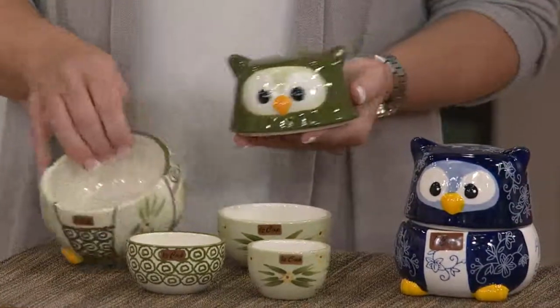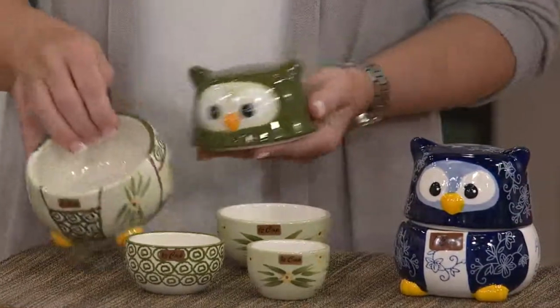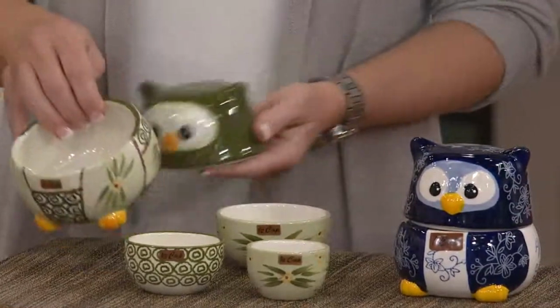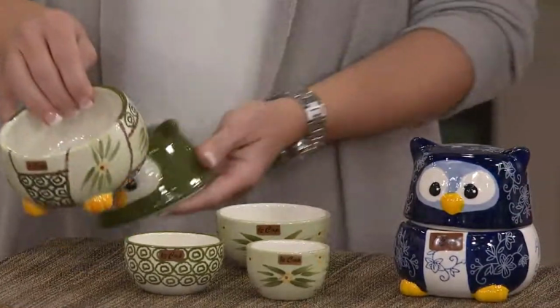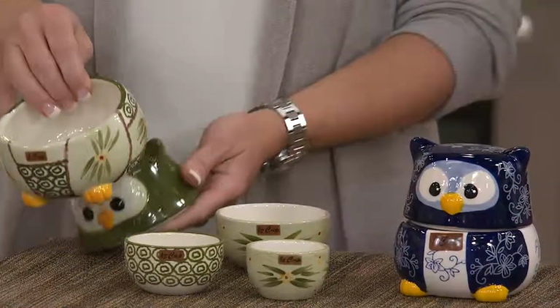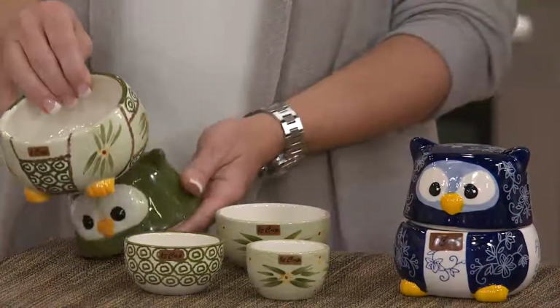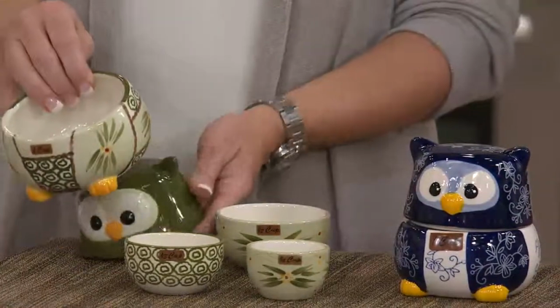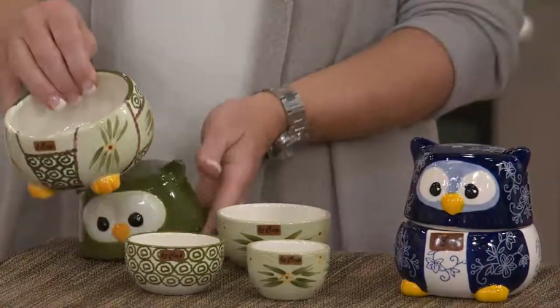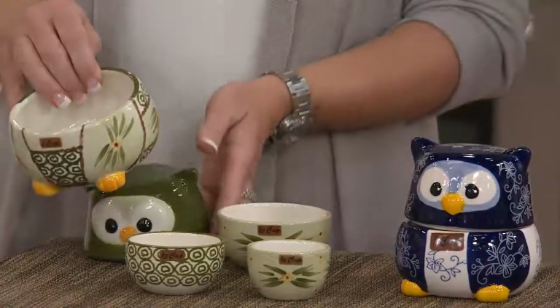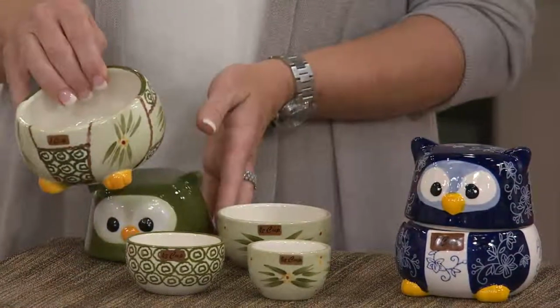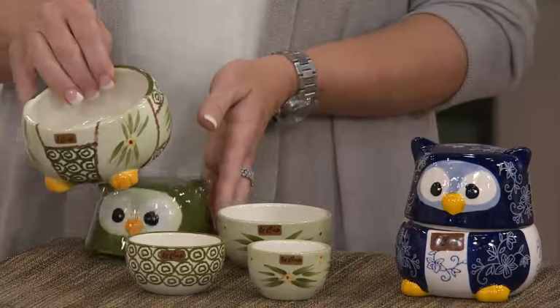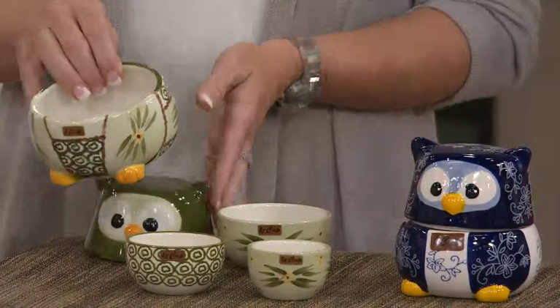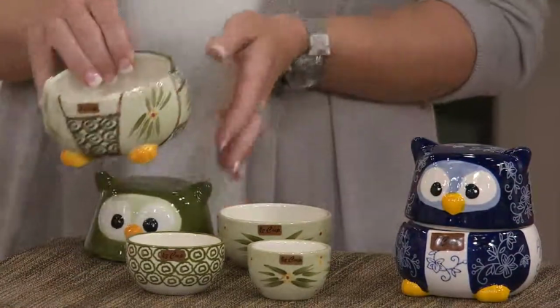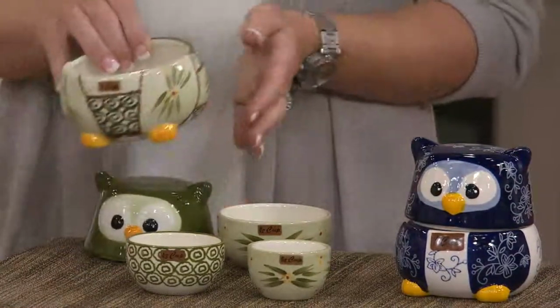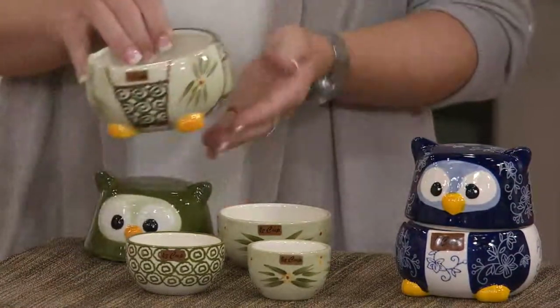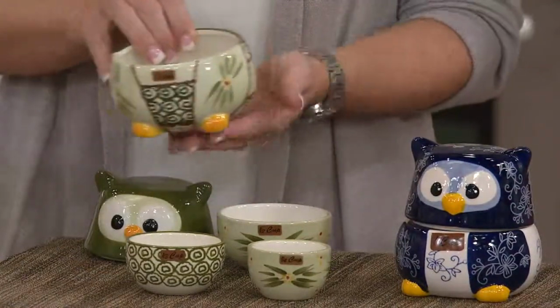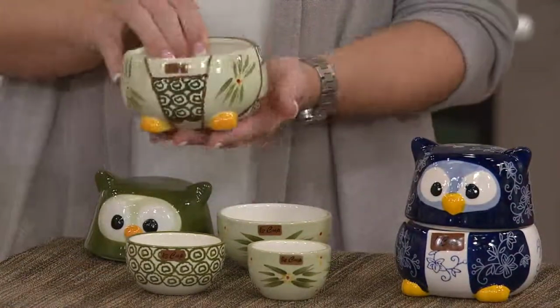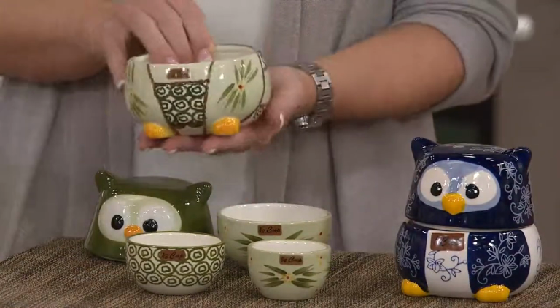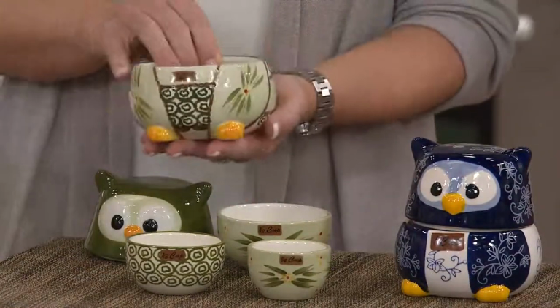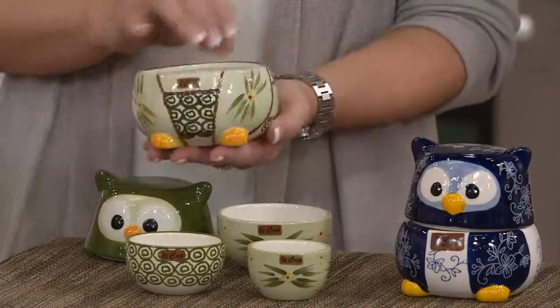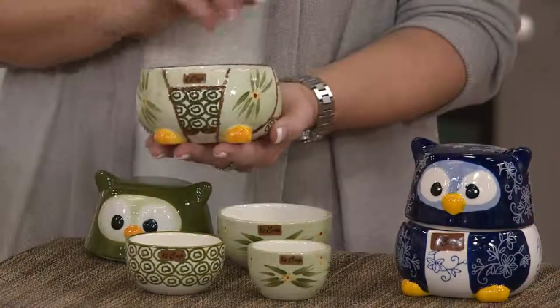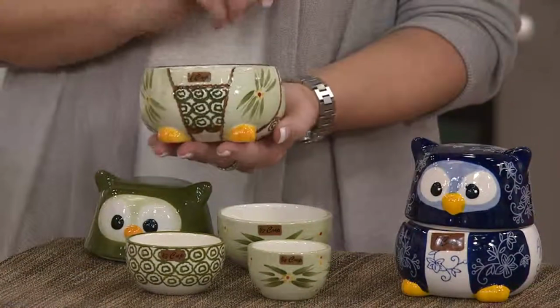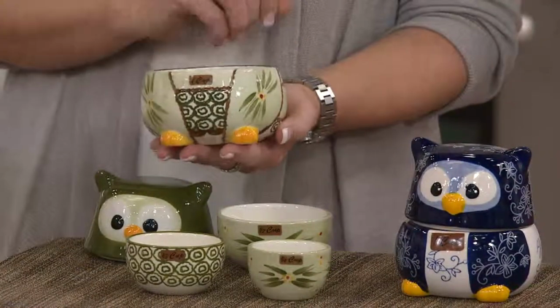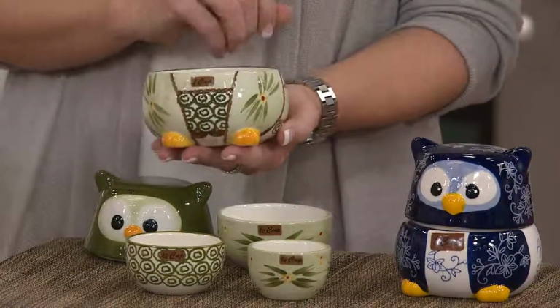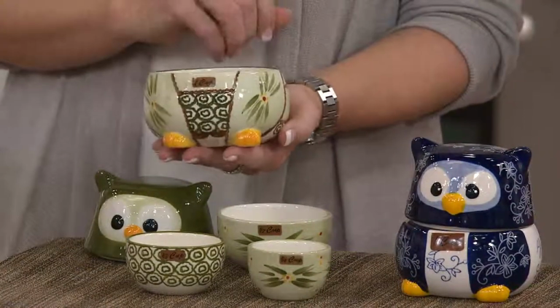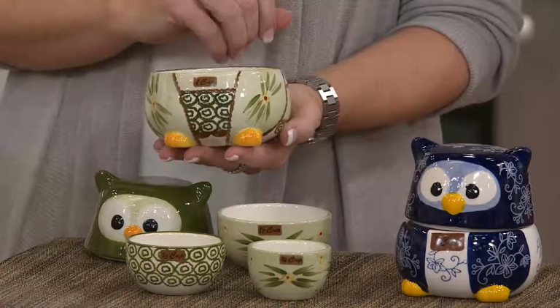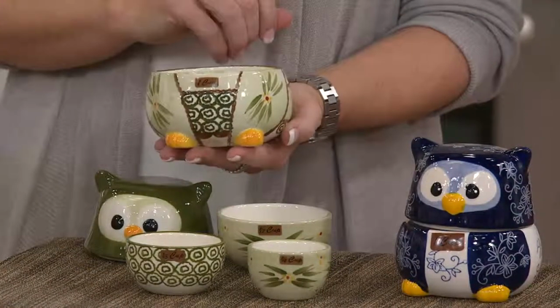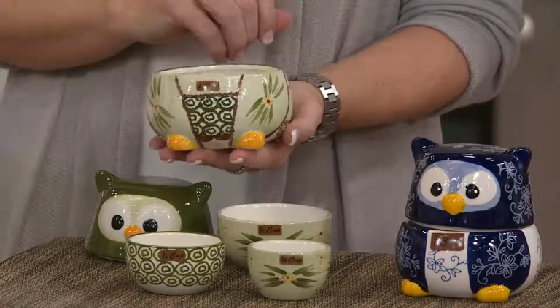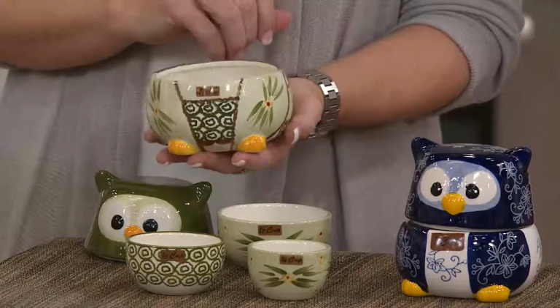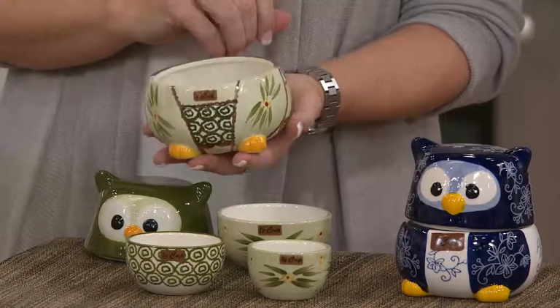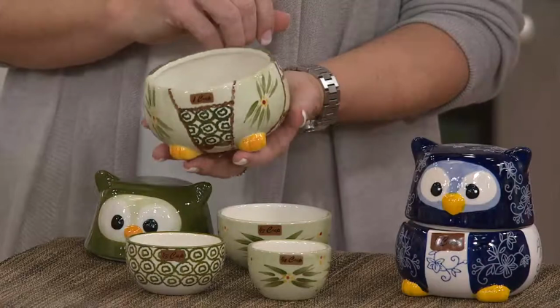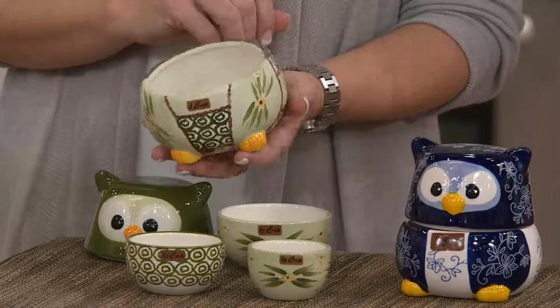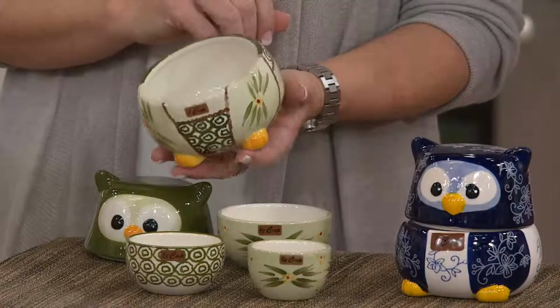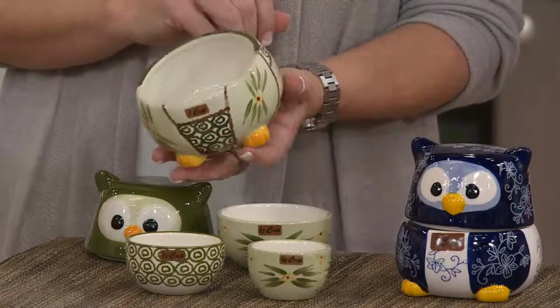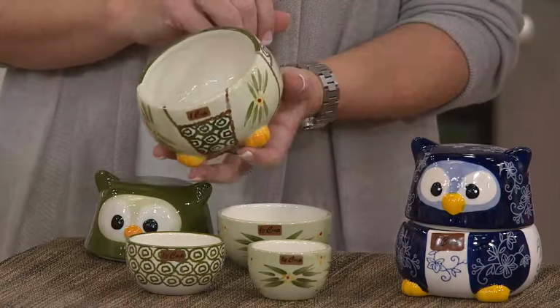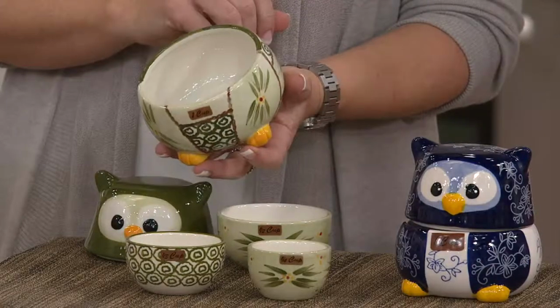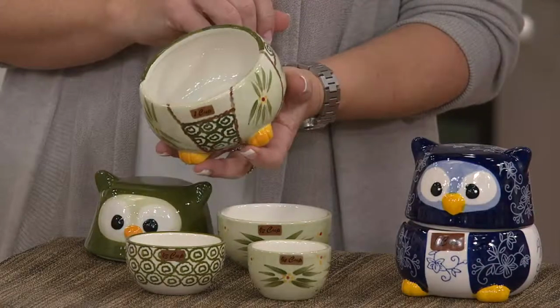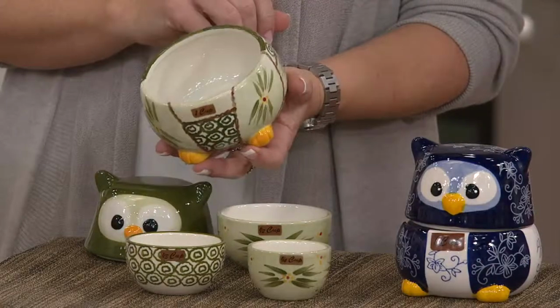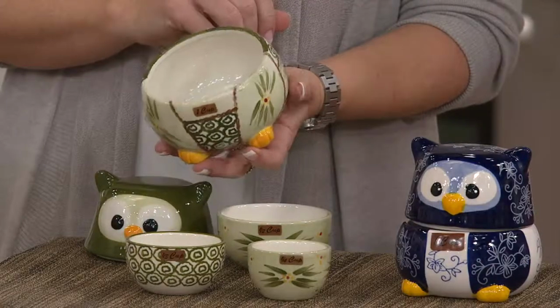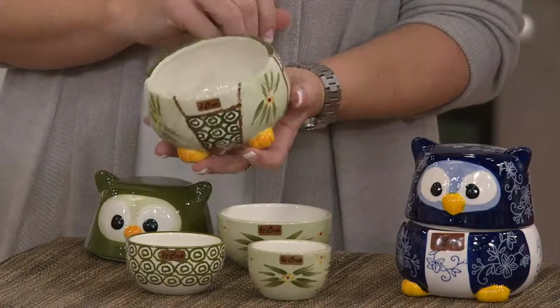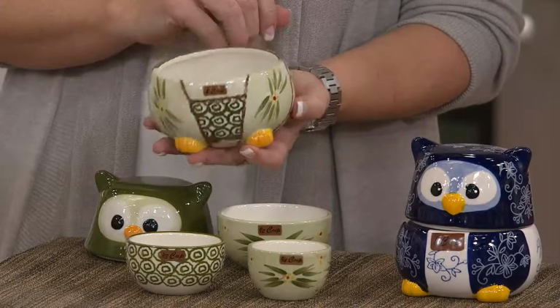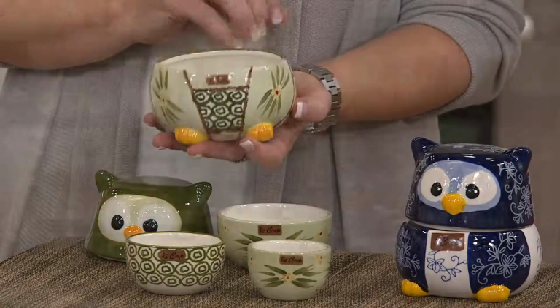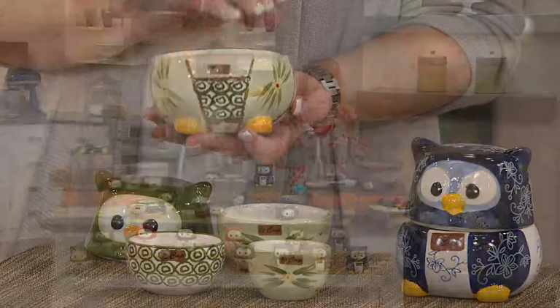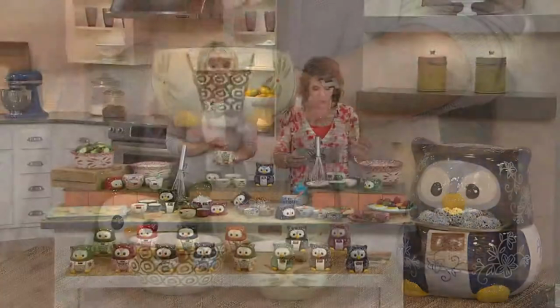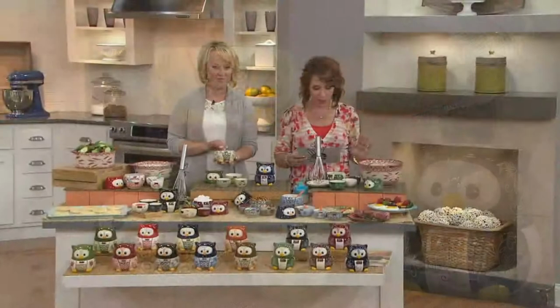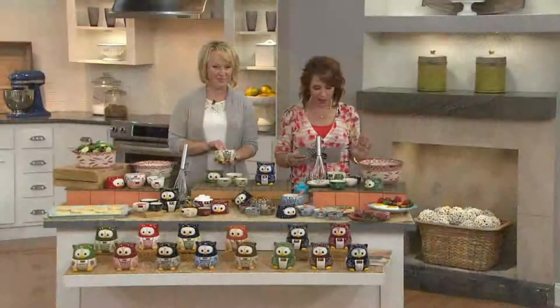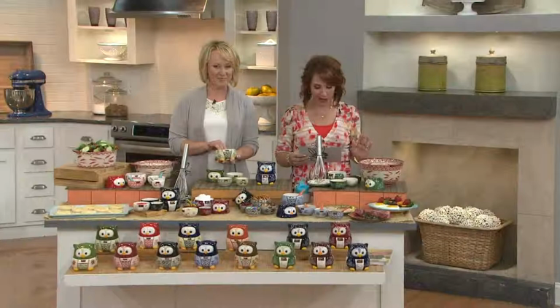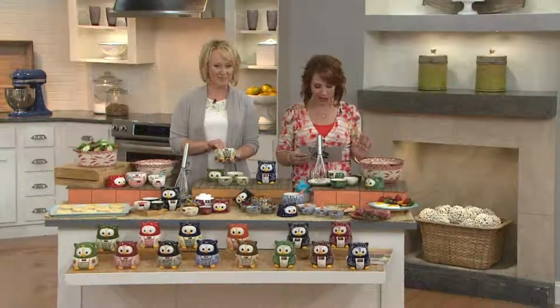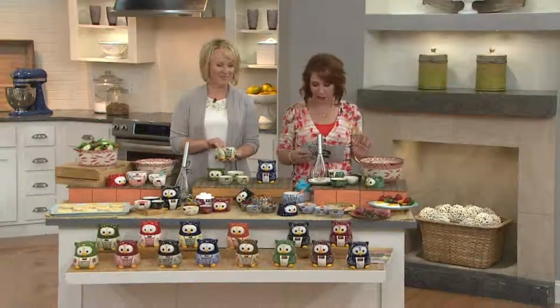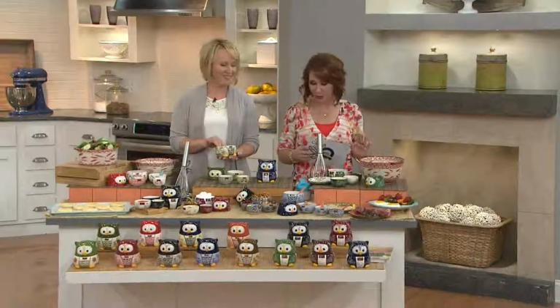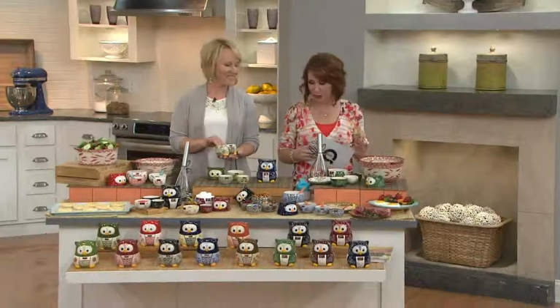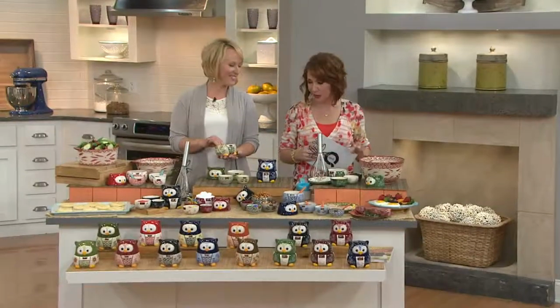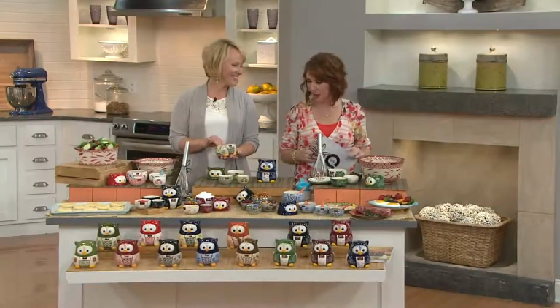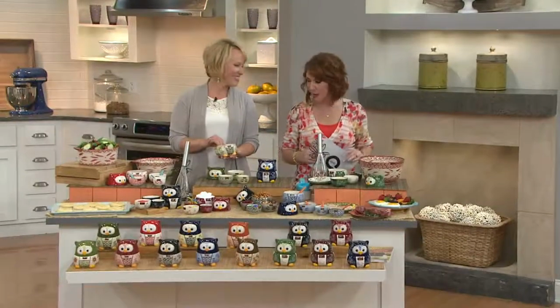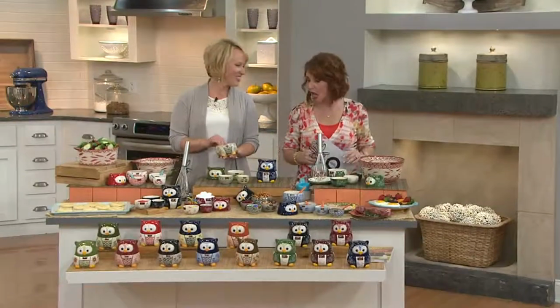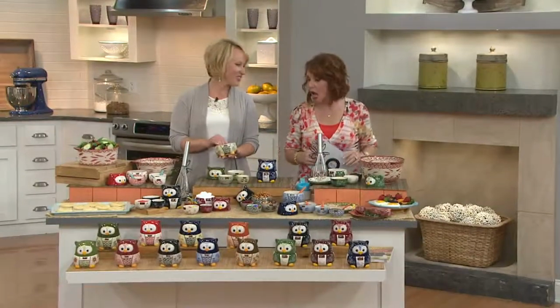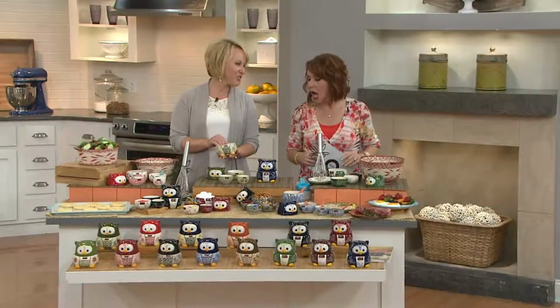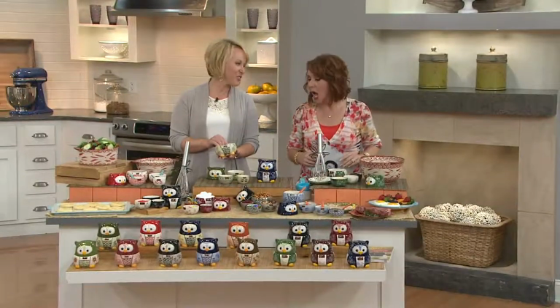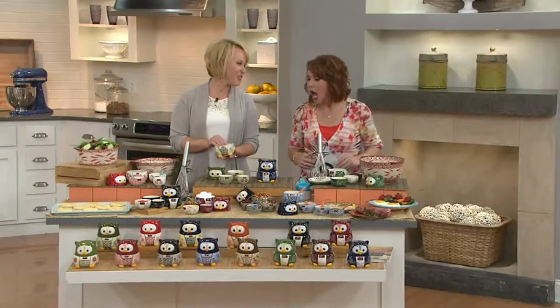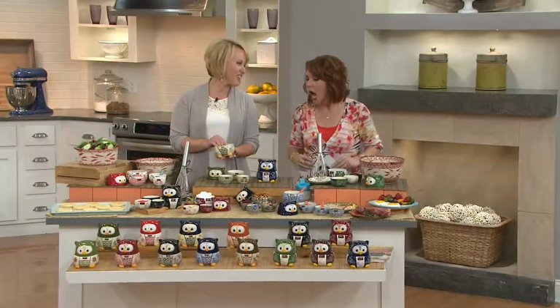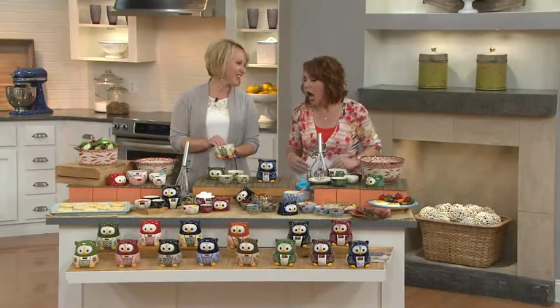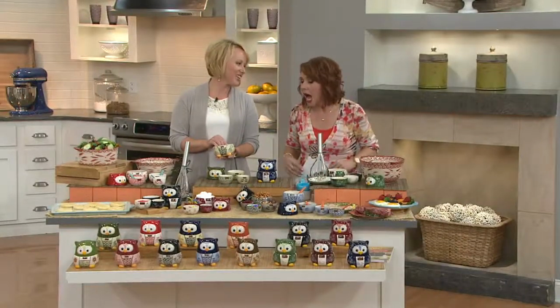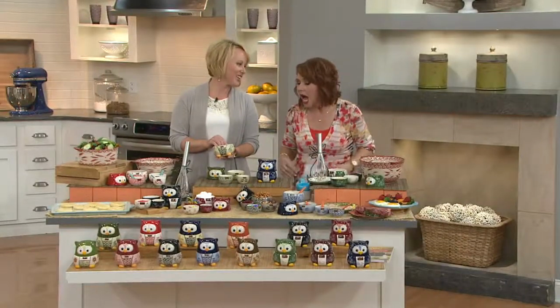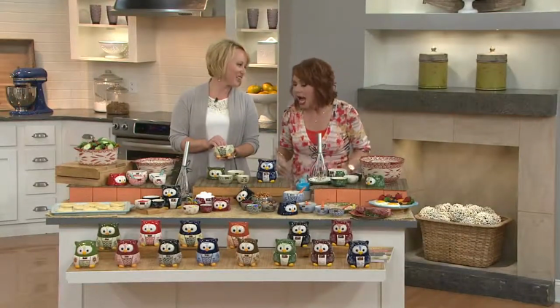We've got old world, floral lace, and then colors within each of those collections, and we're going to go through them. They're so stinking cute.